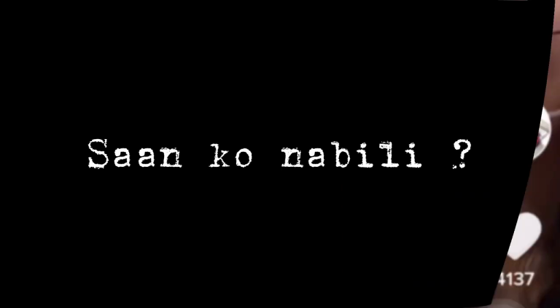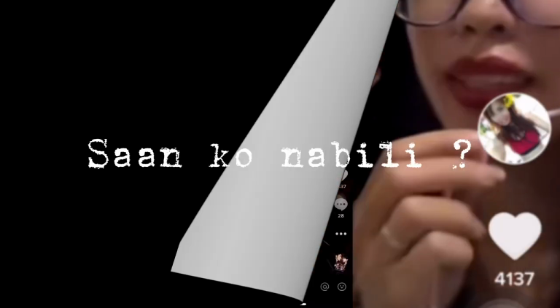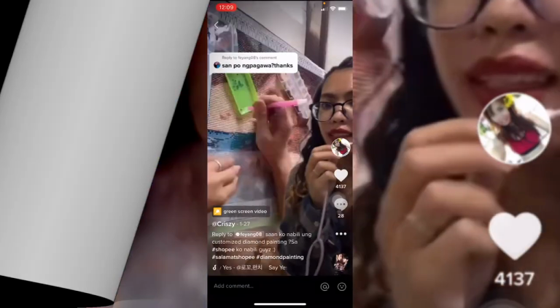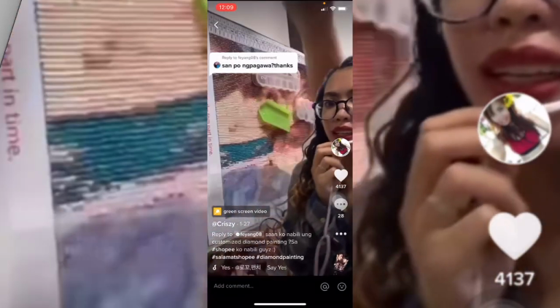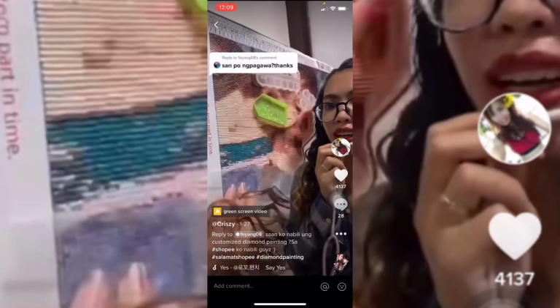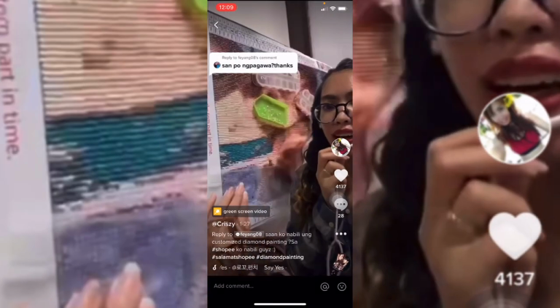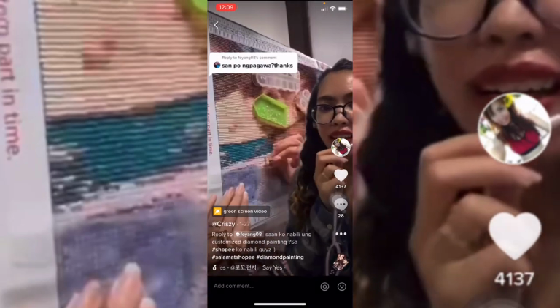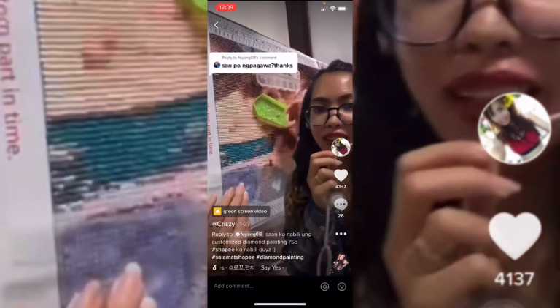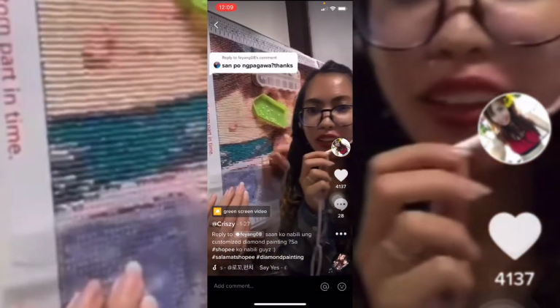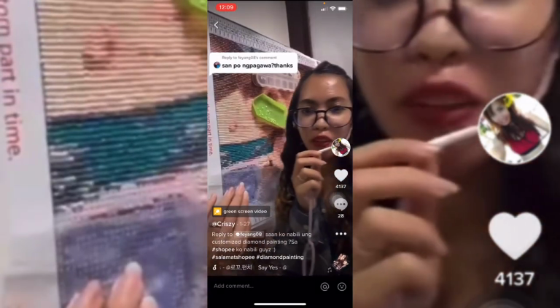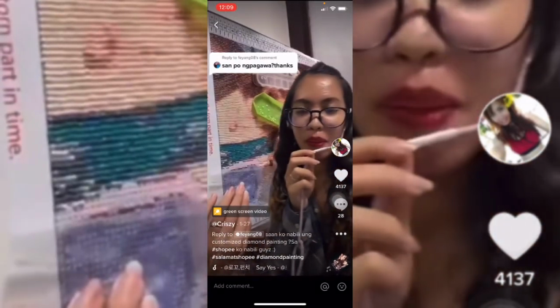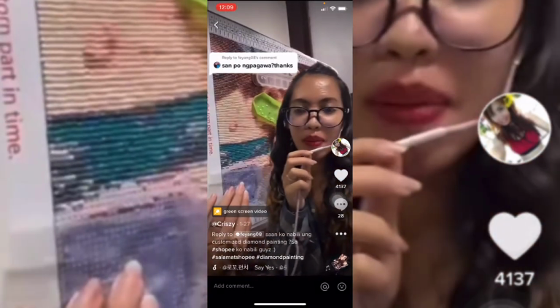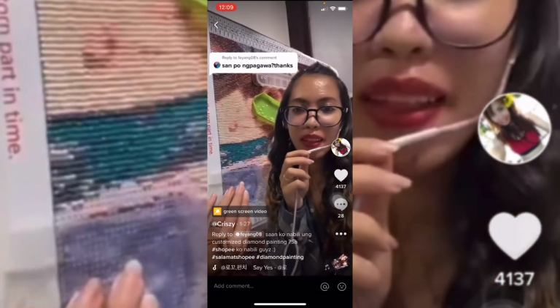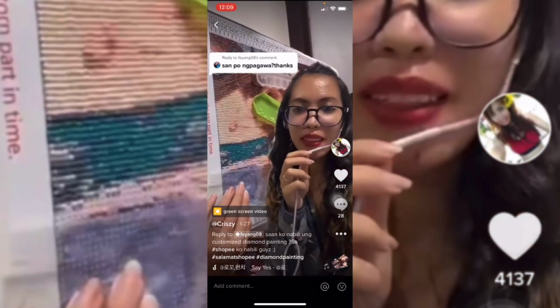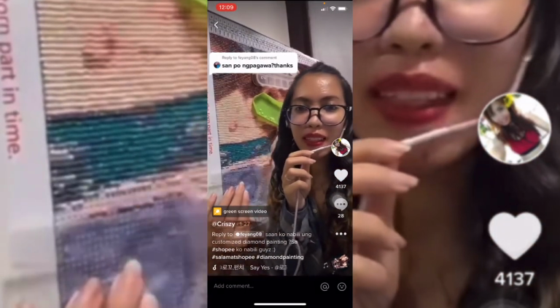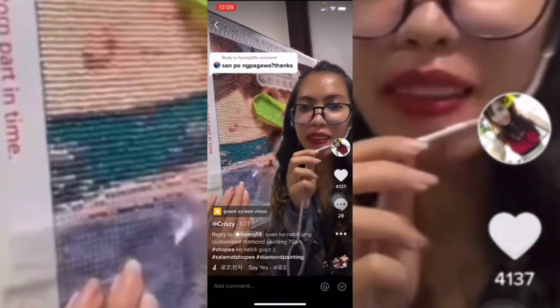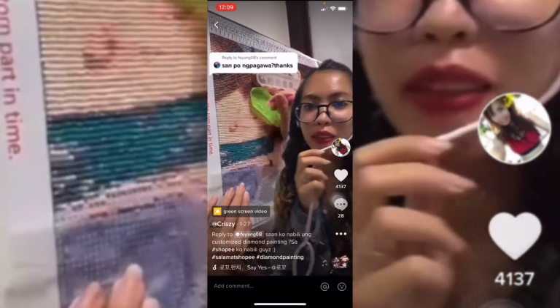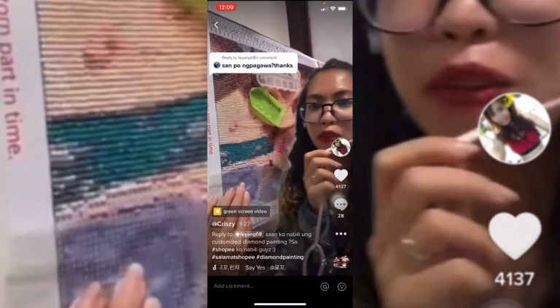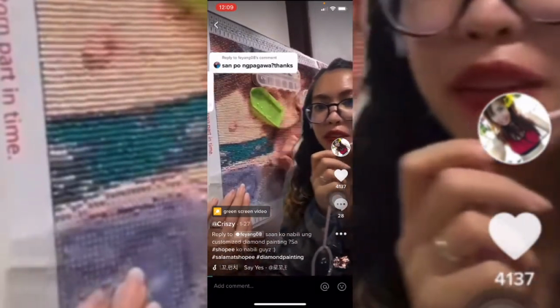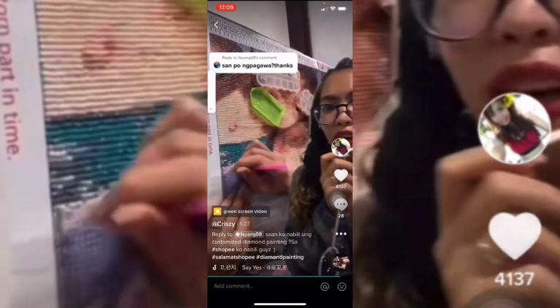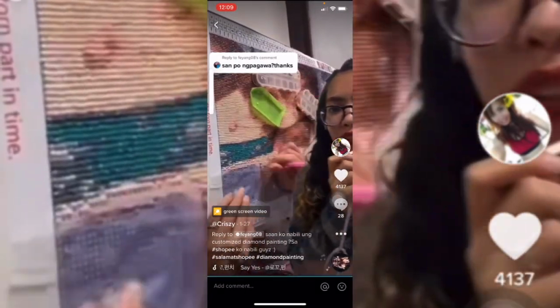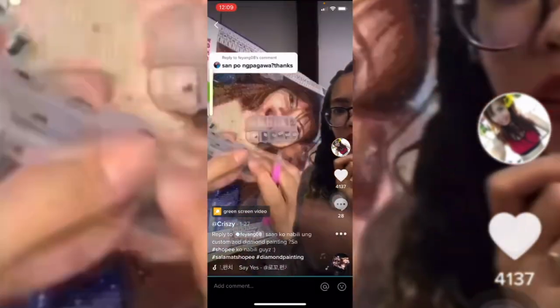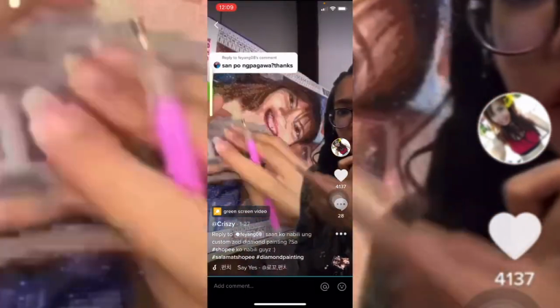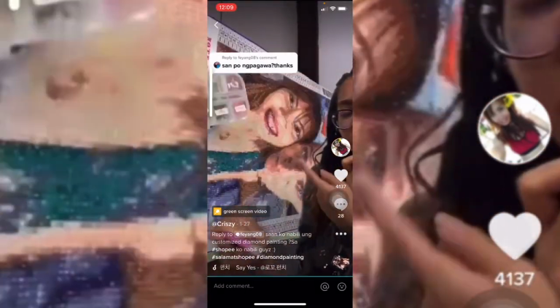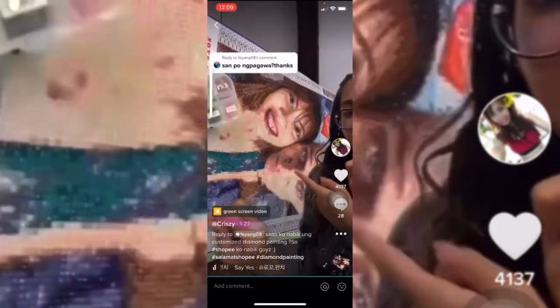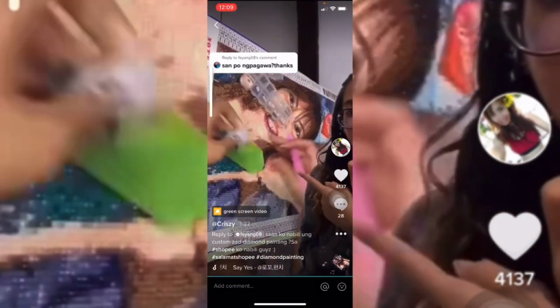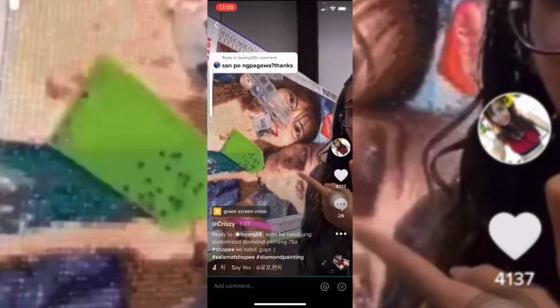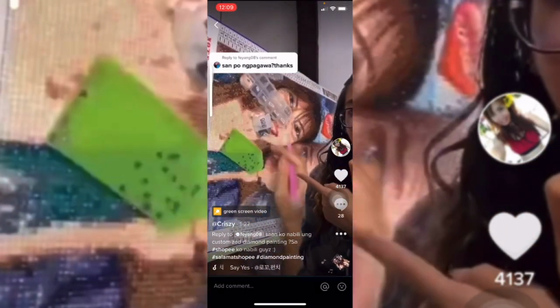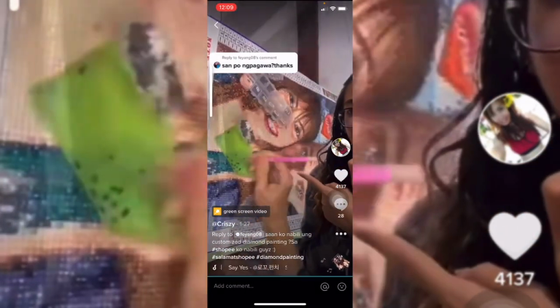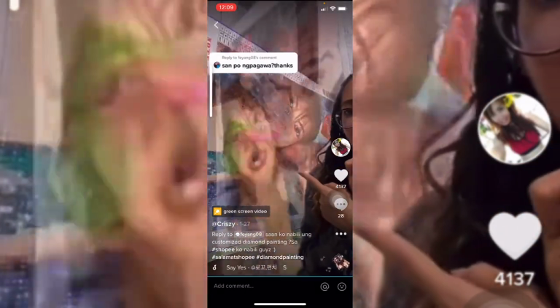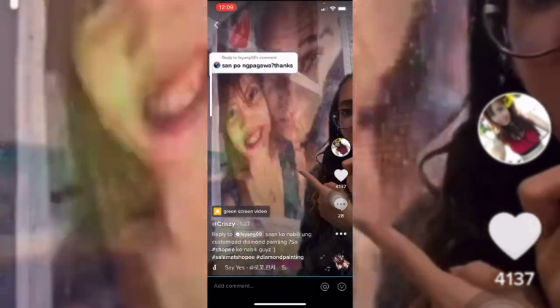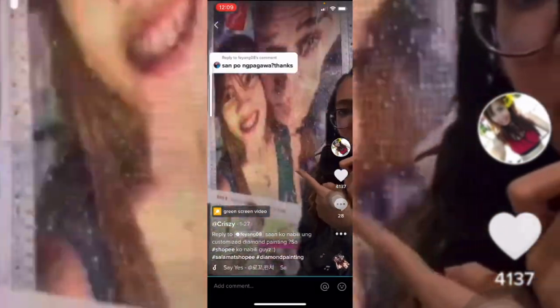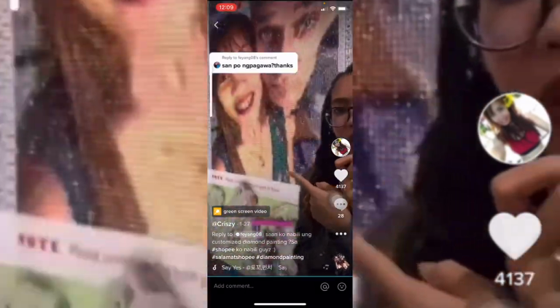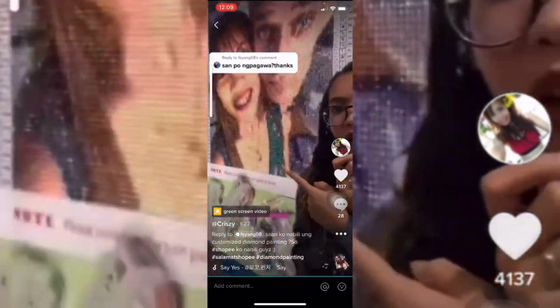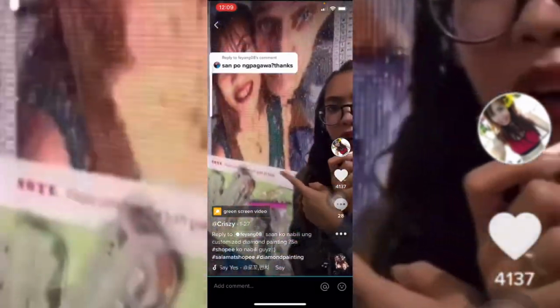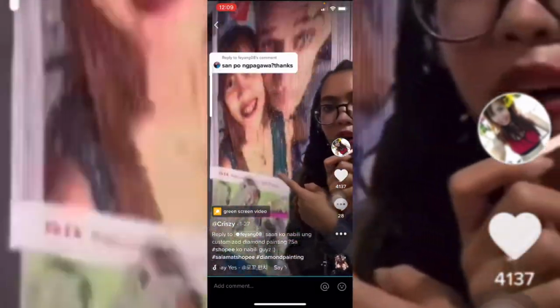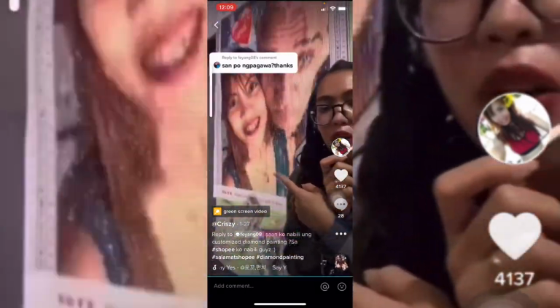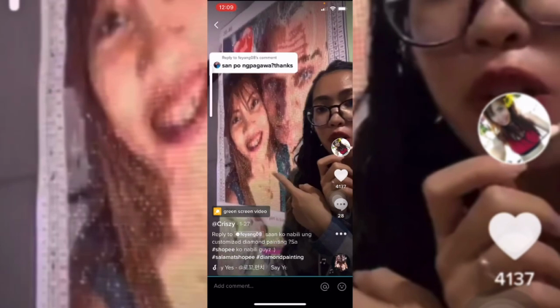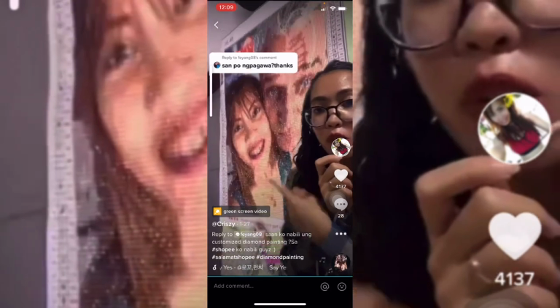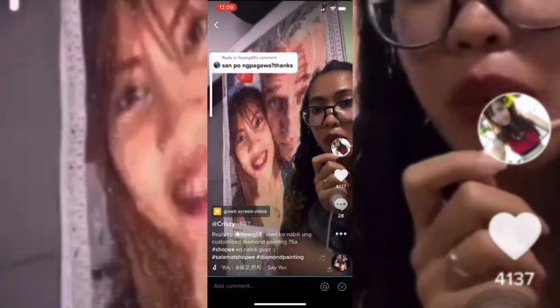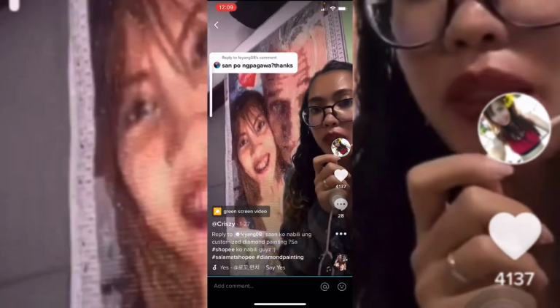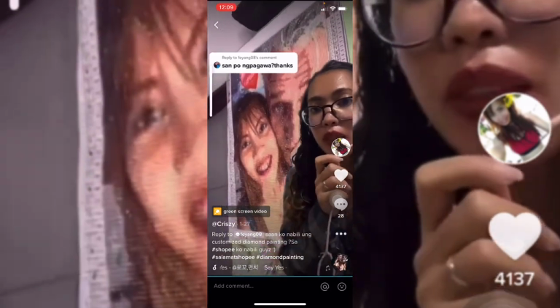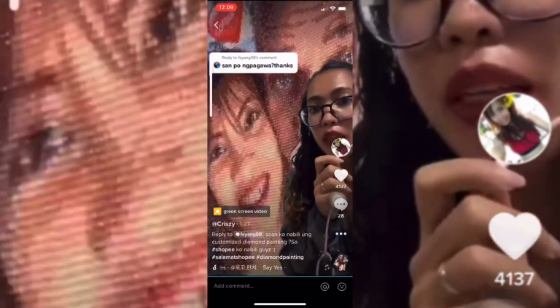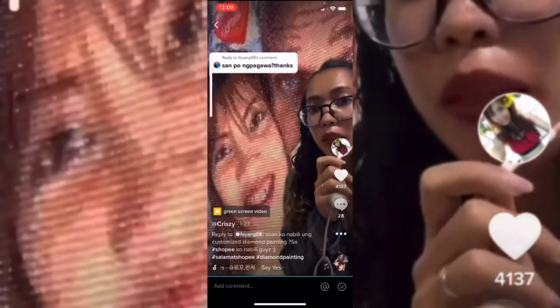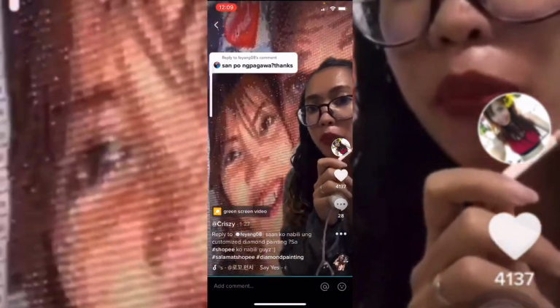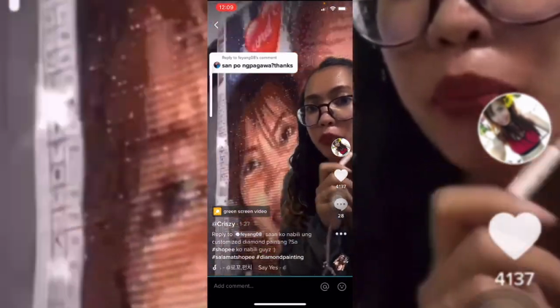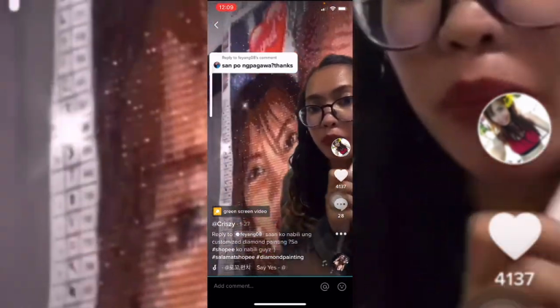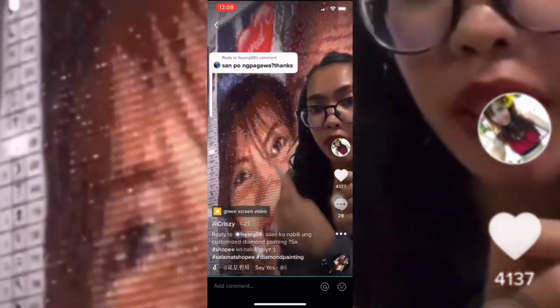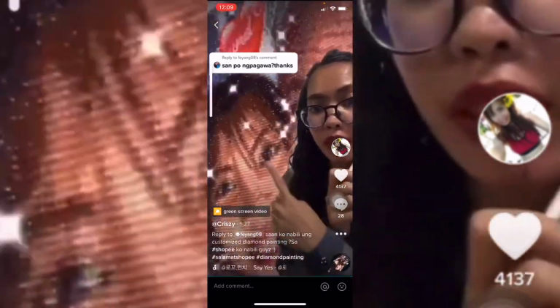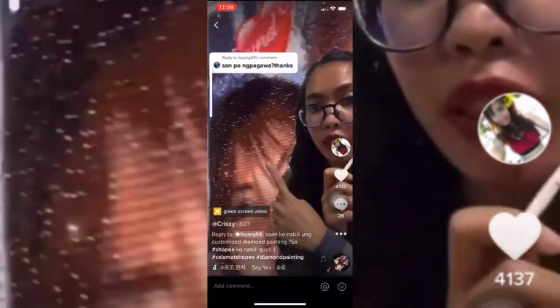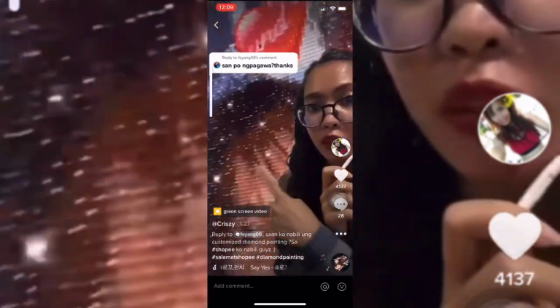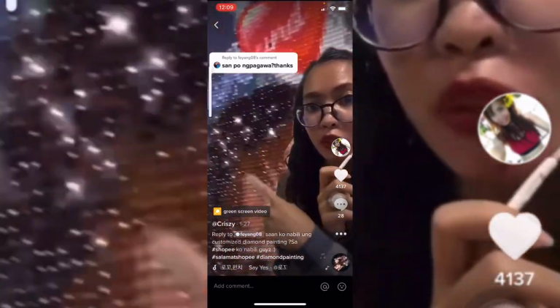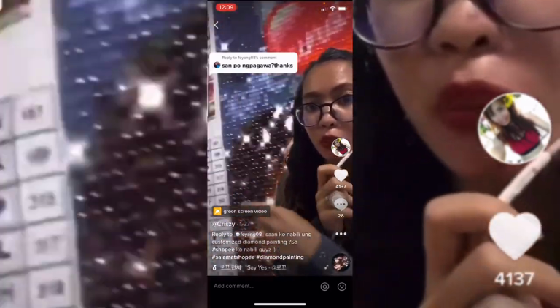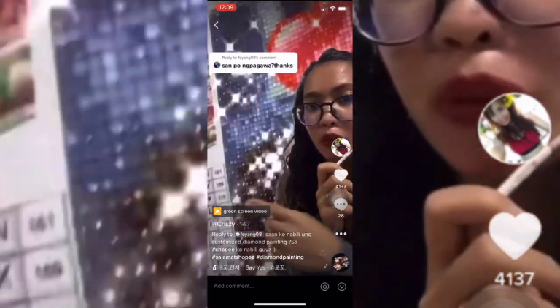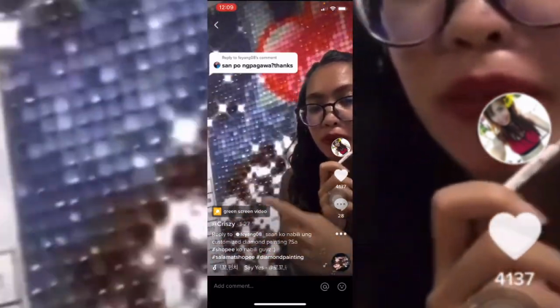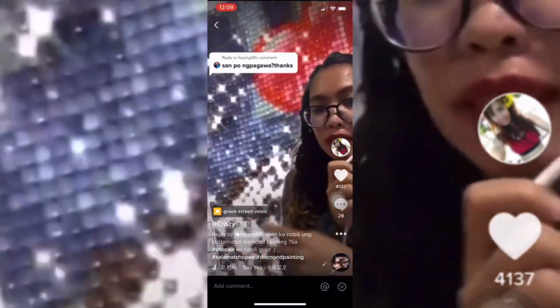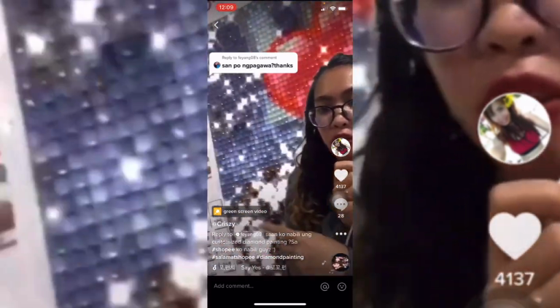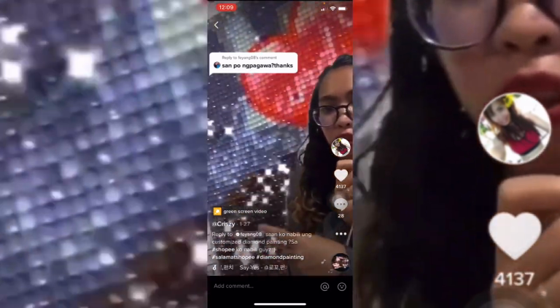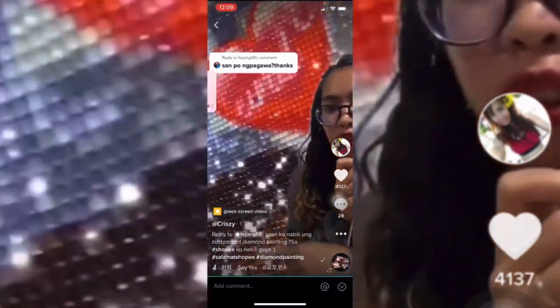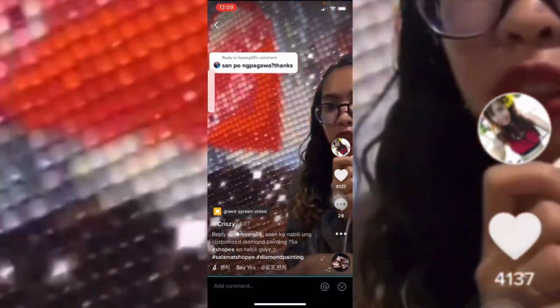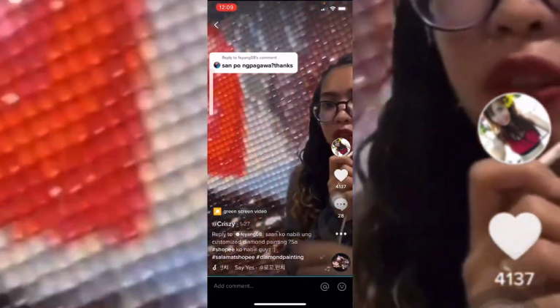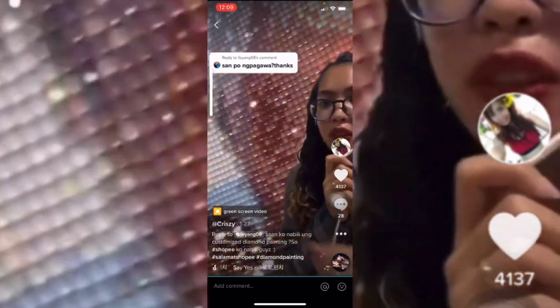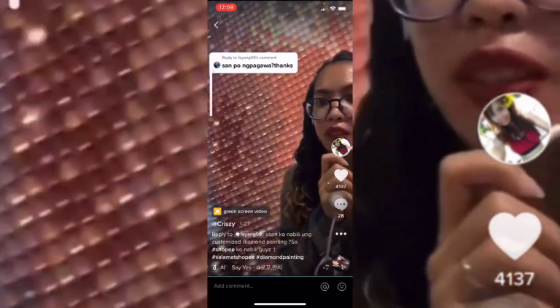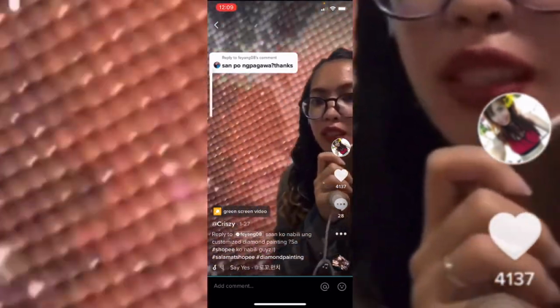Hi guys, so may mga nagtatanong sa akin kung saan ko daw nabili tong customized diamond painting na to. So ipo-flash ko siya dito sa screen.